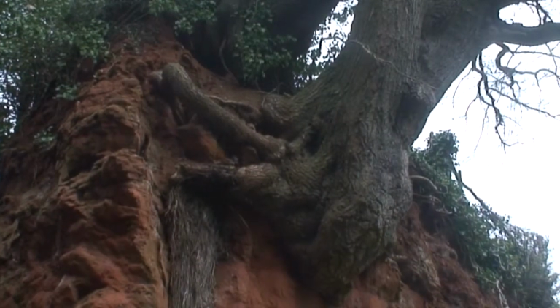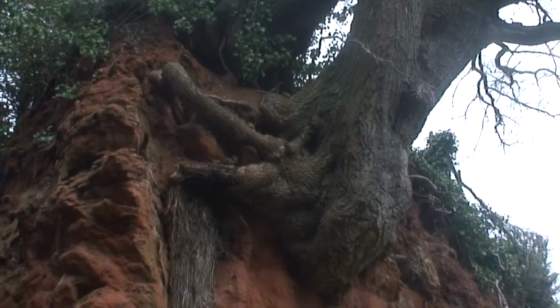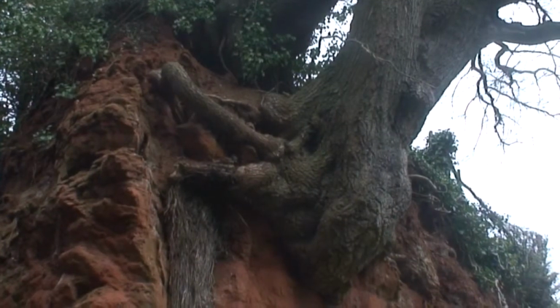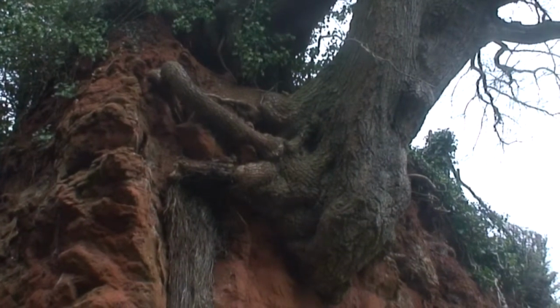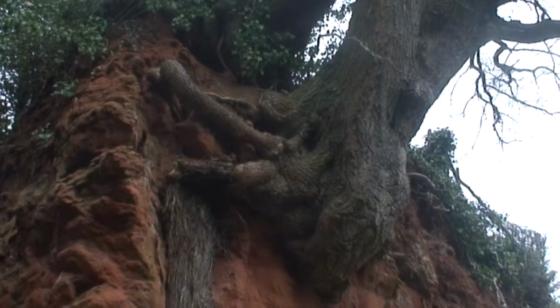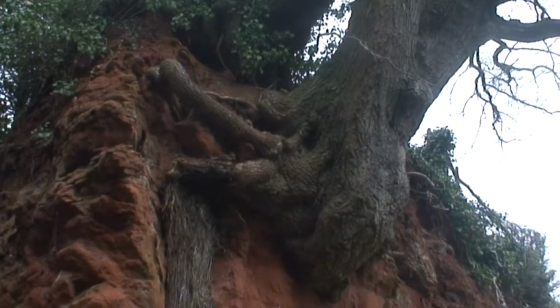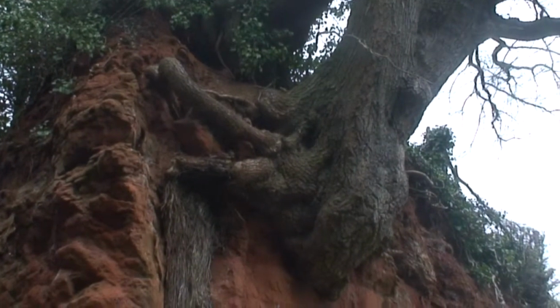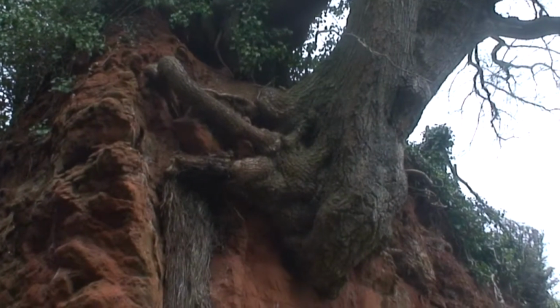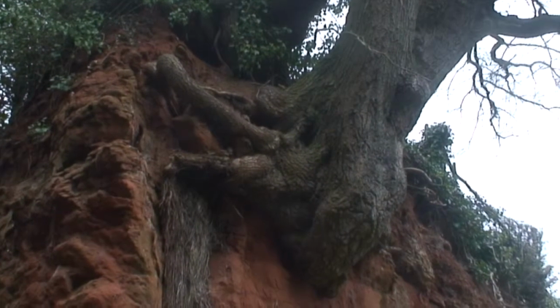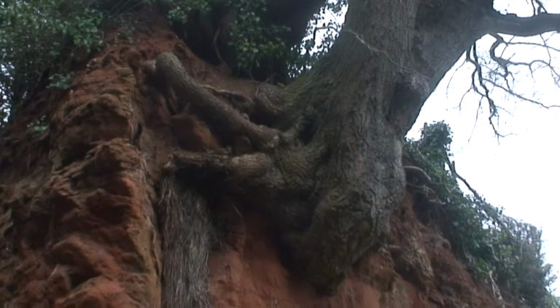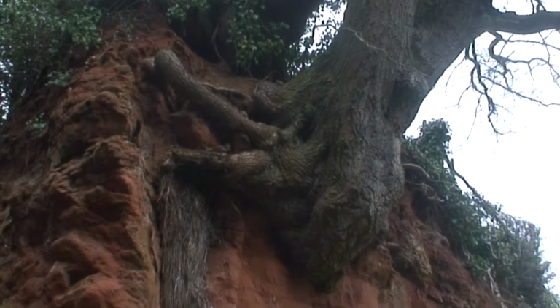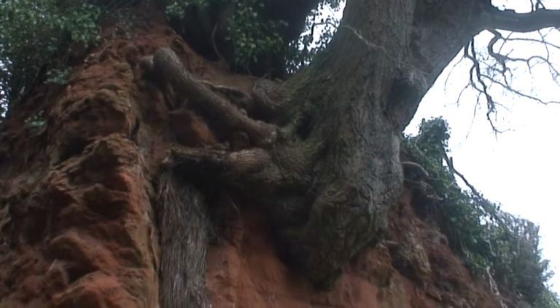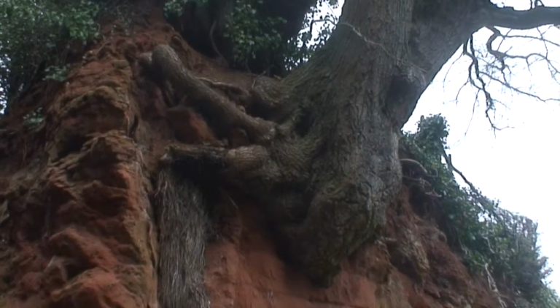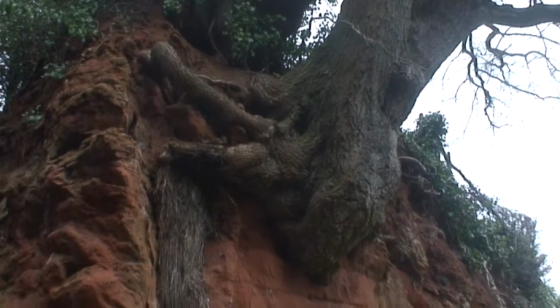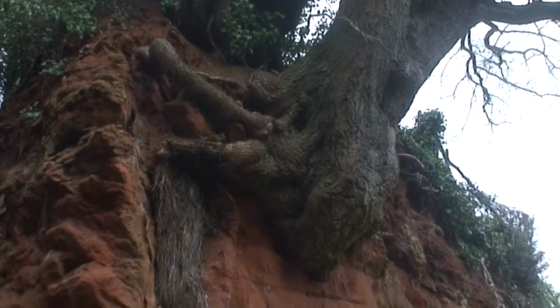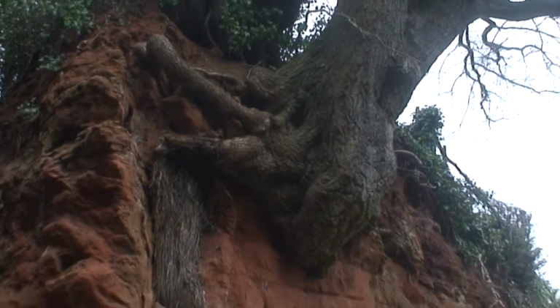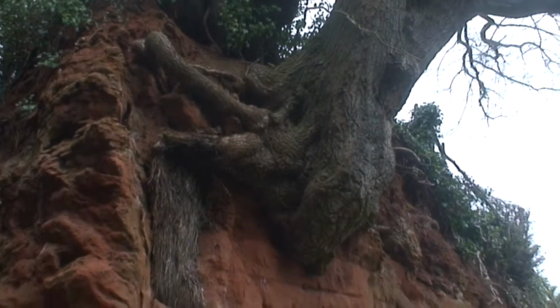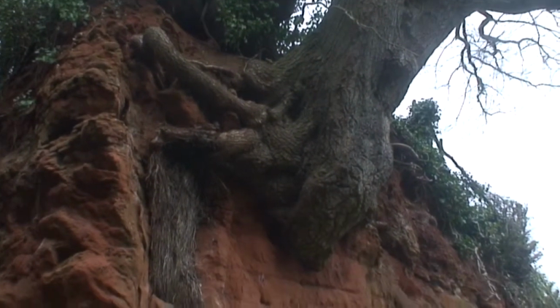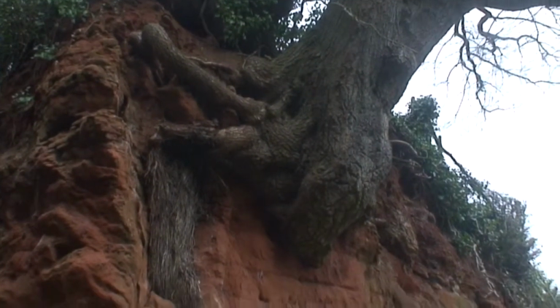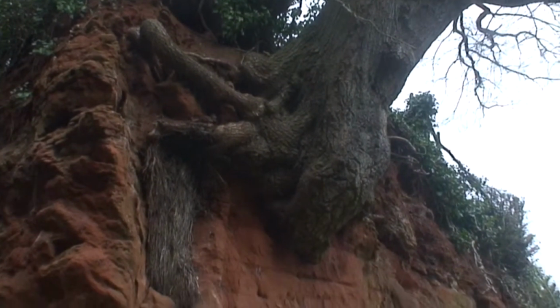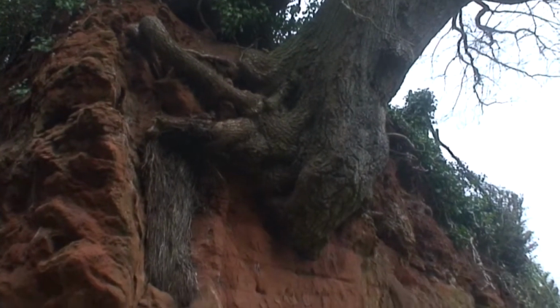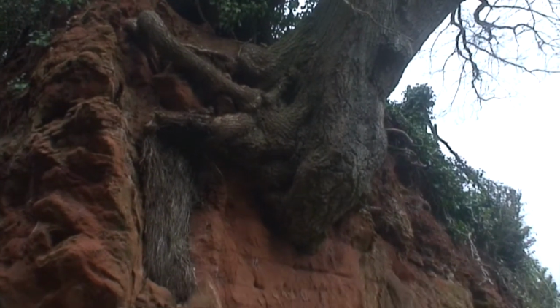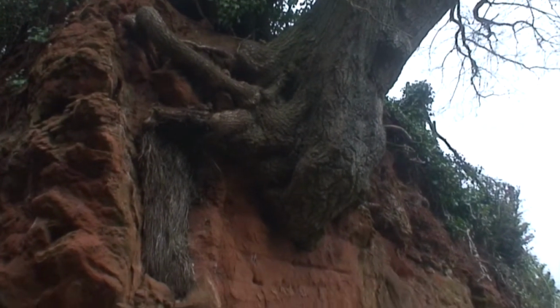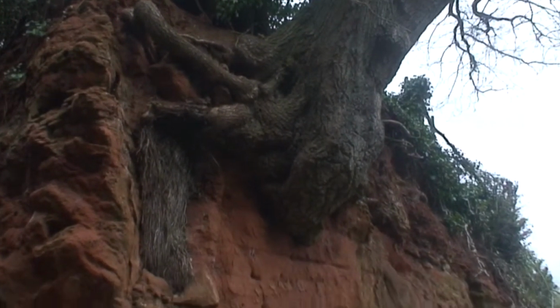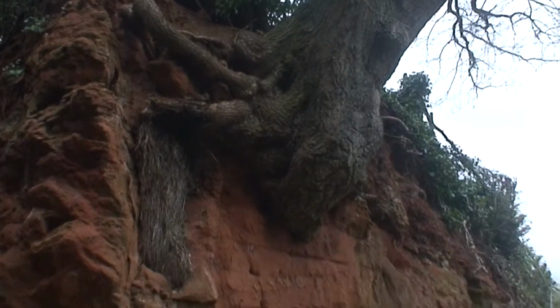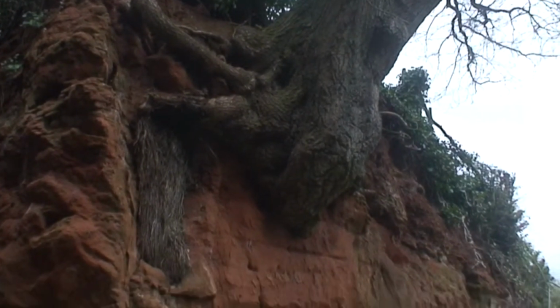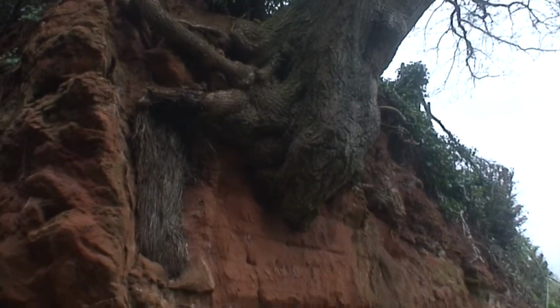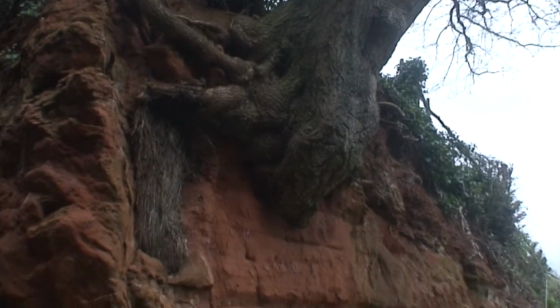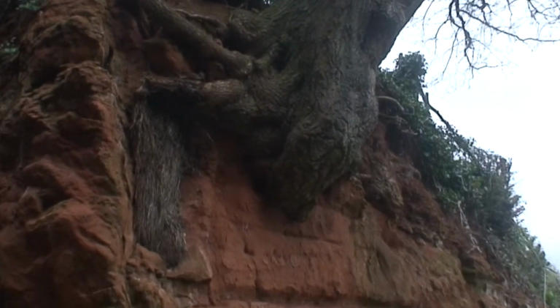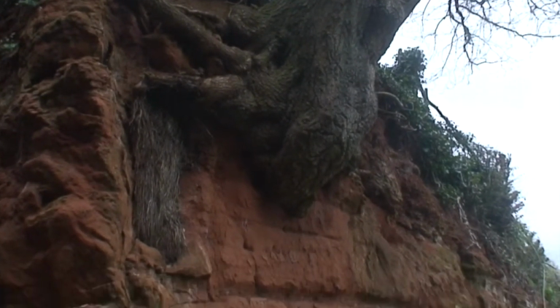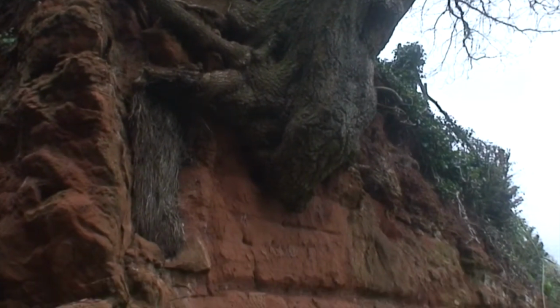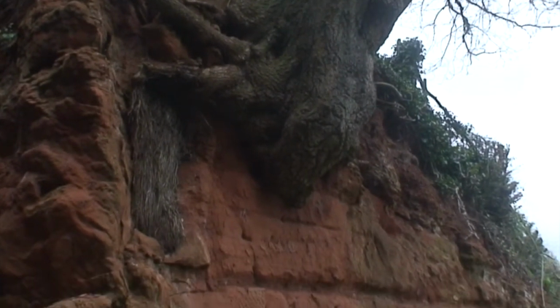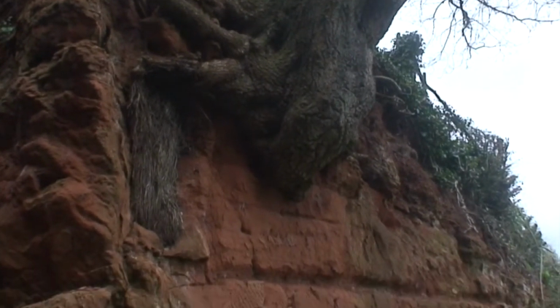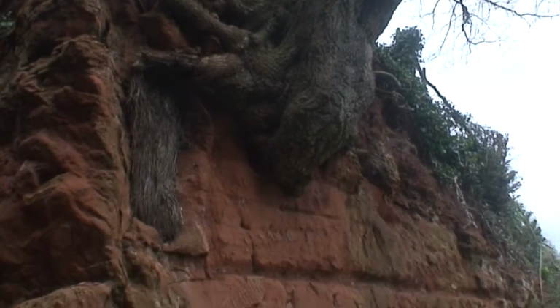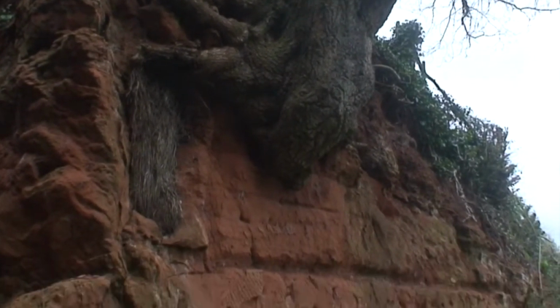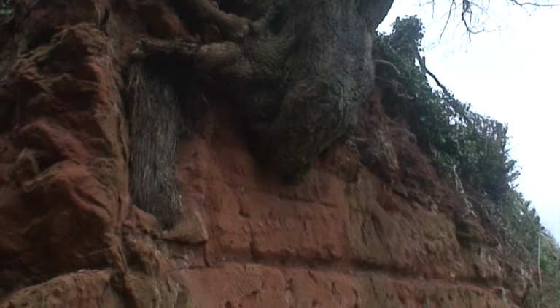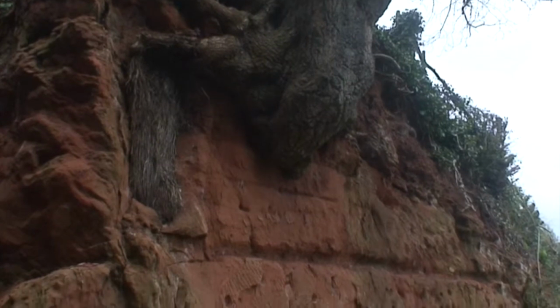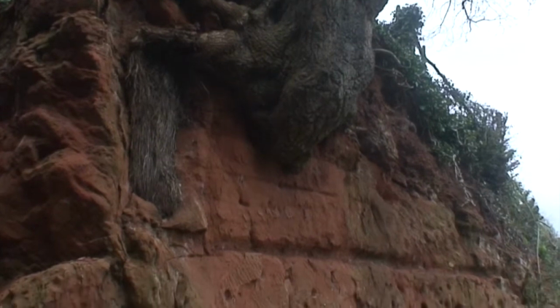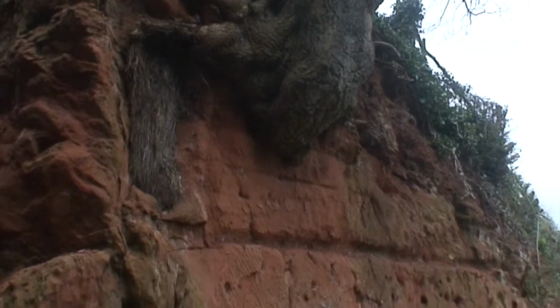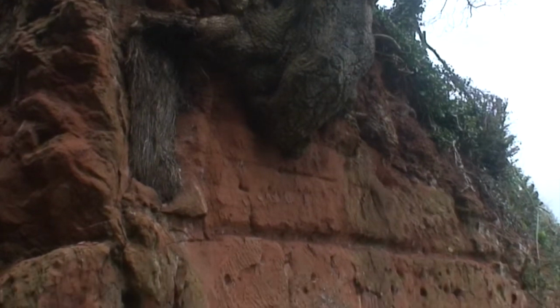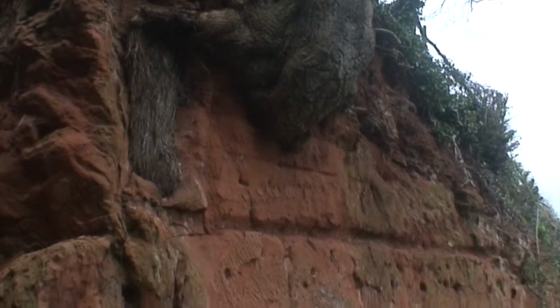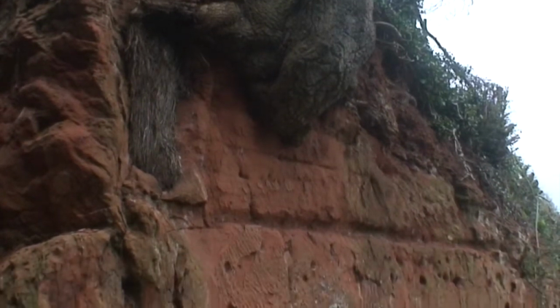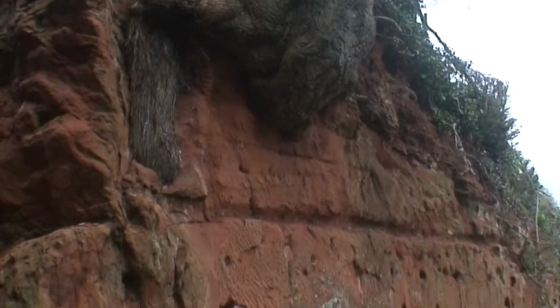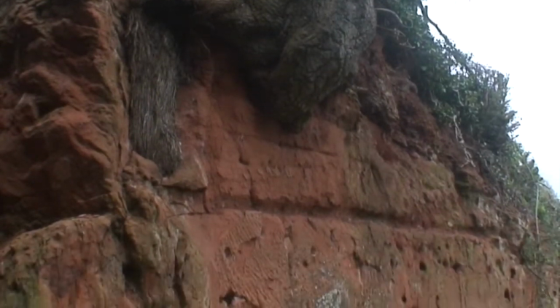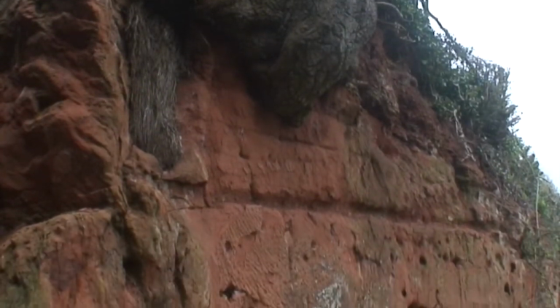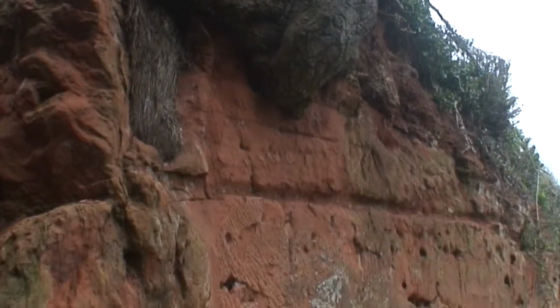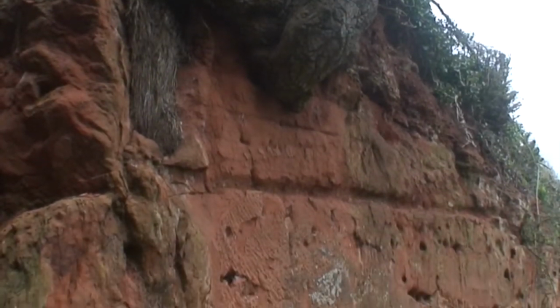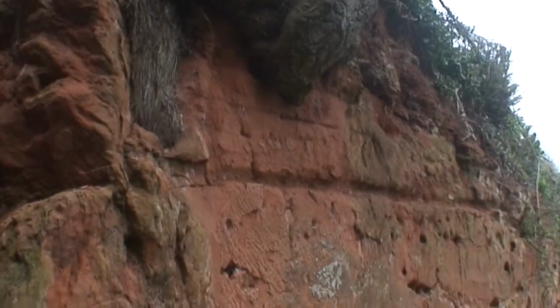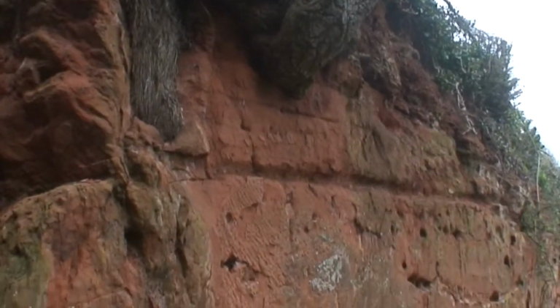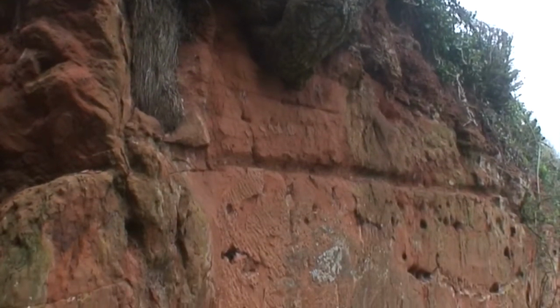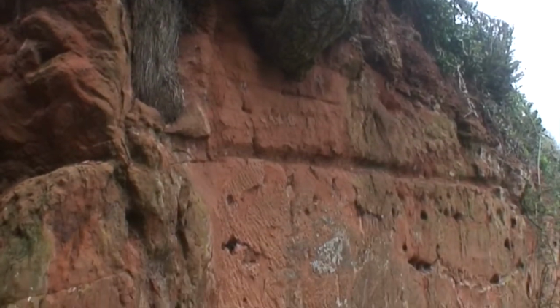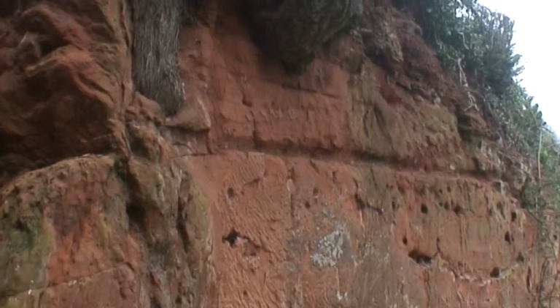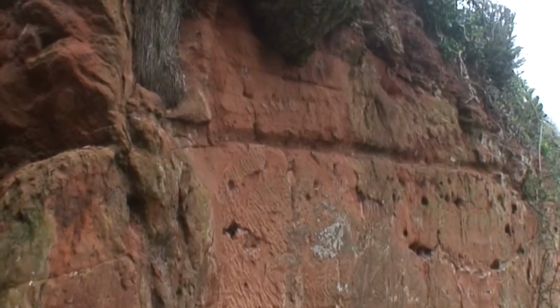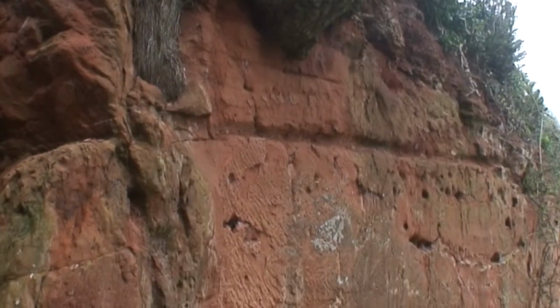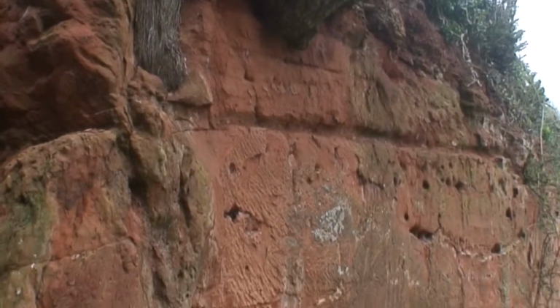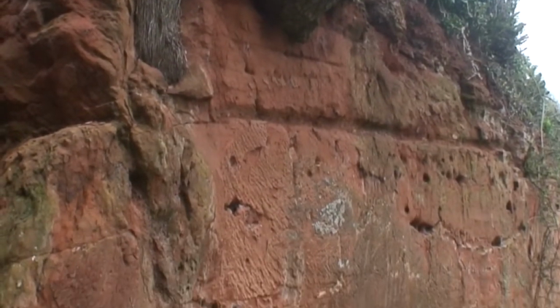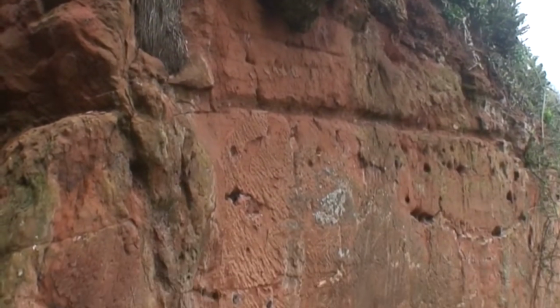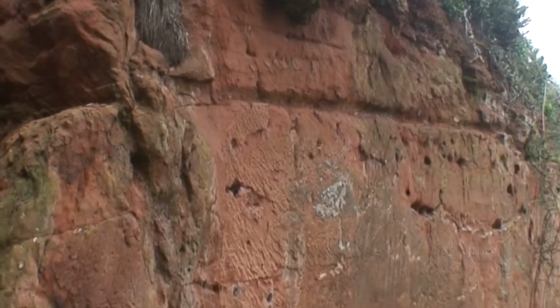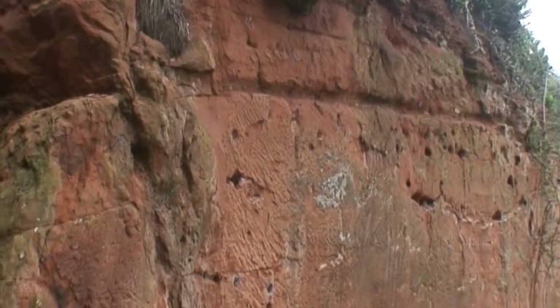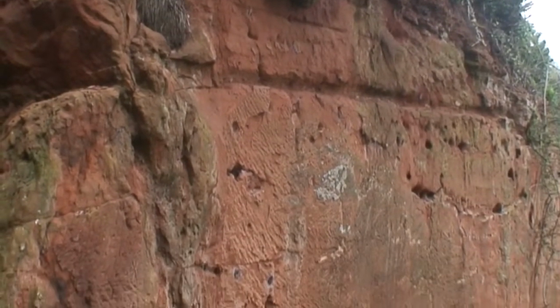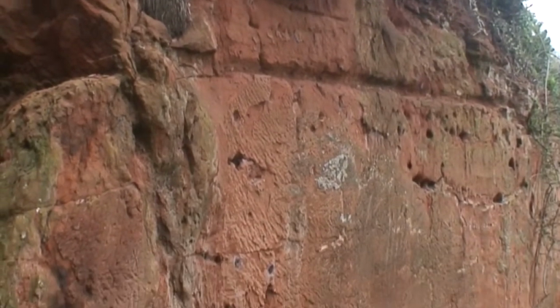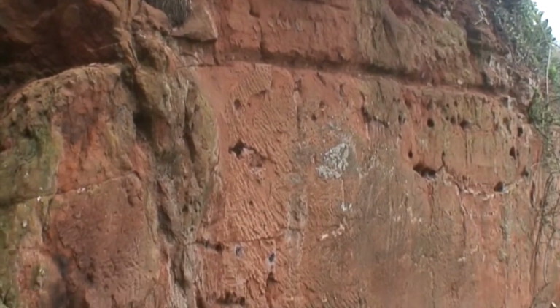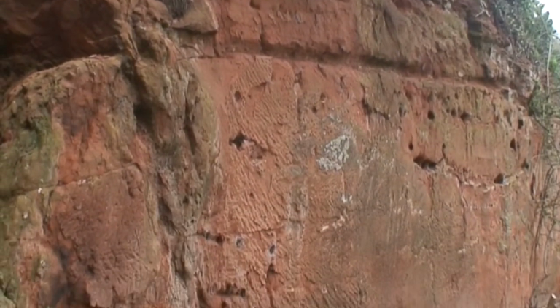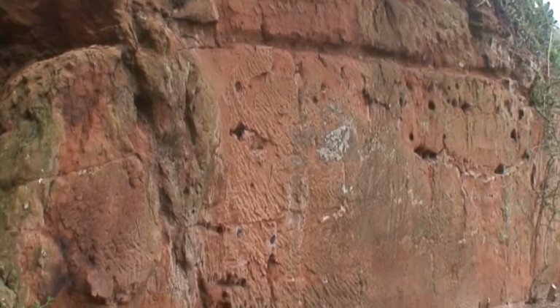A day packed with interesting sights came to an end, and Paul Olver proved again to be a wonderful guide to the local geology.